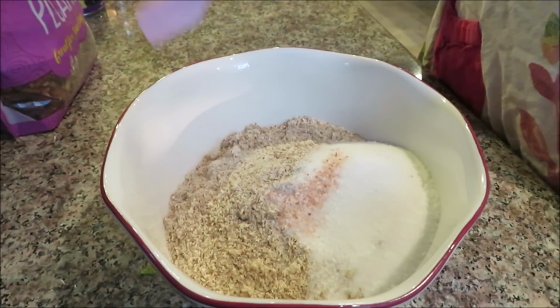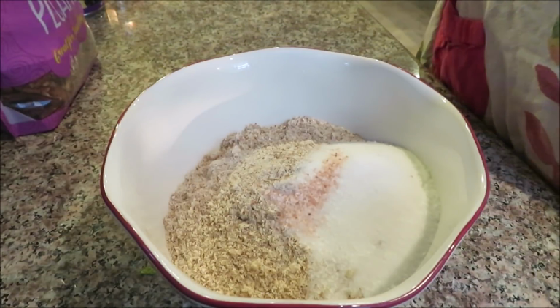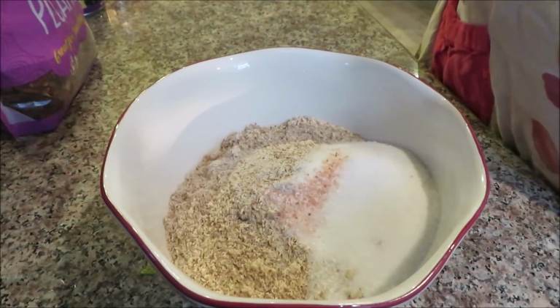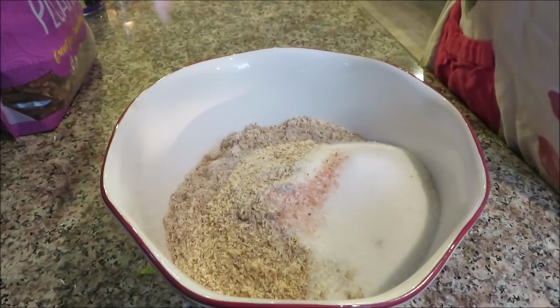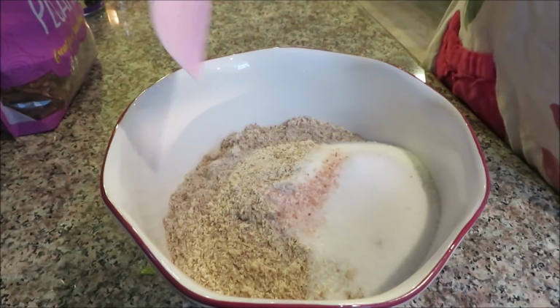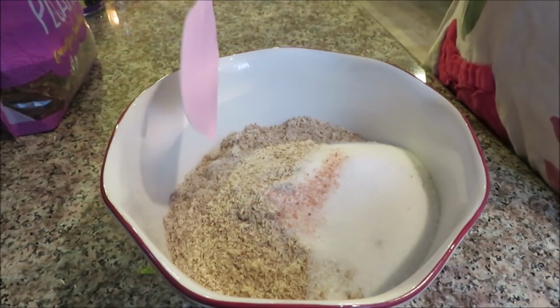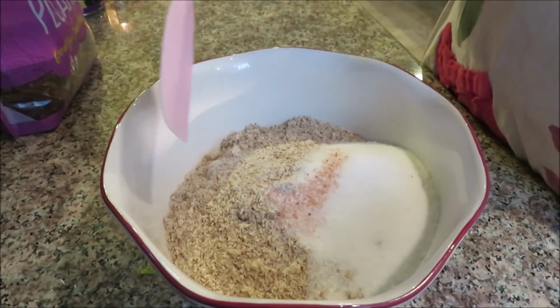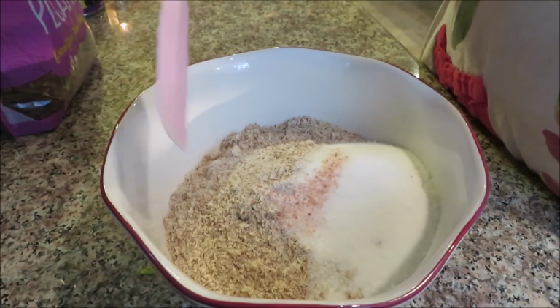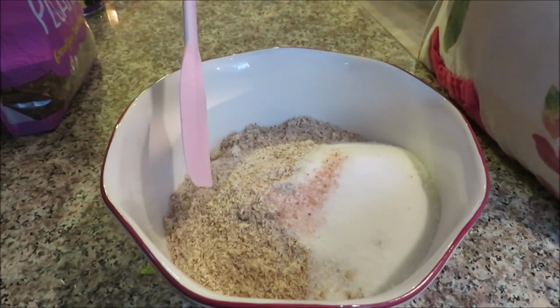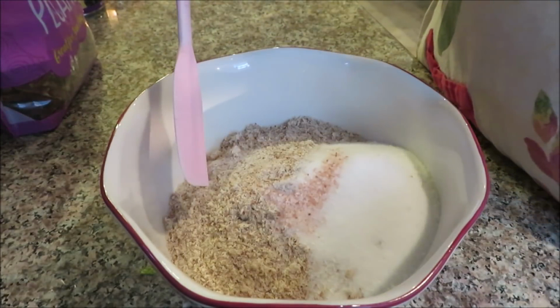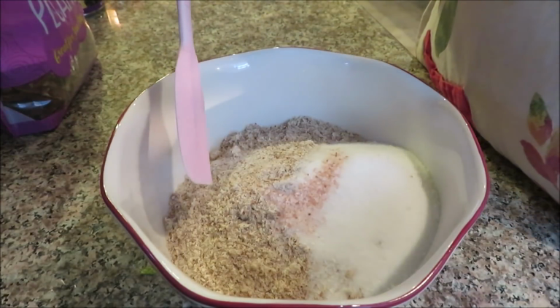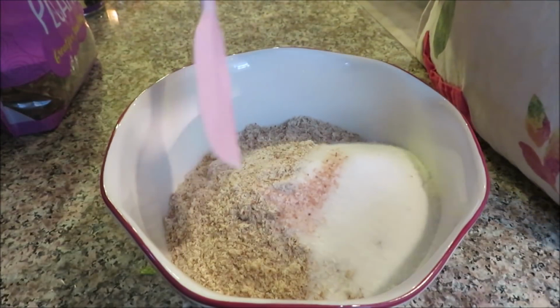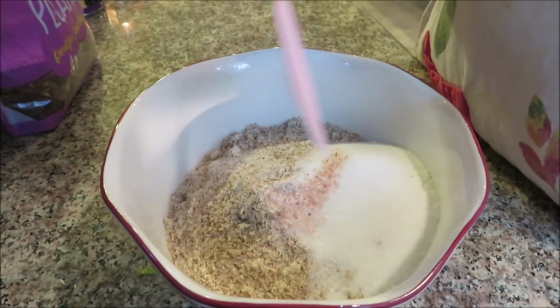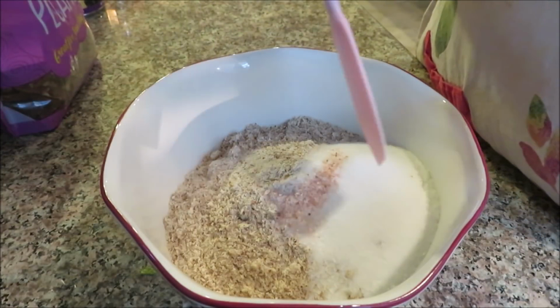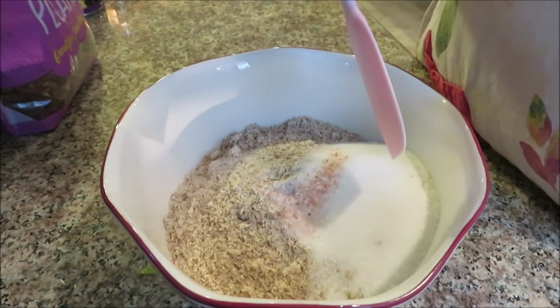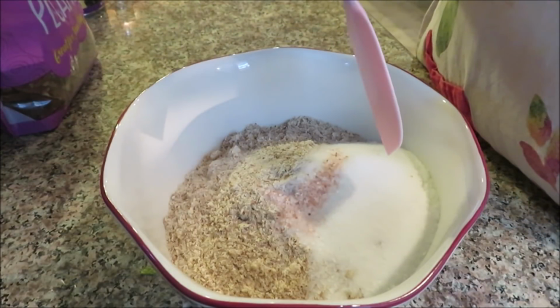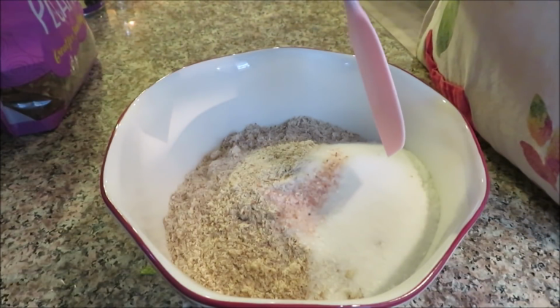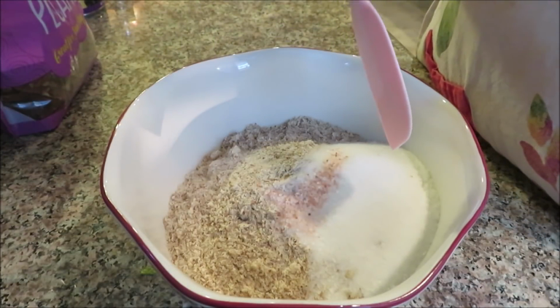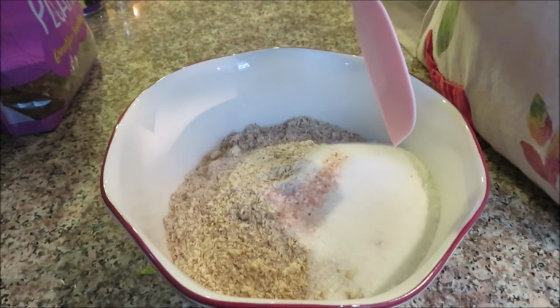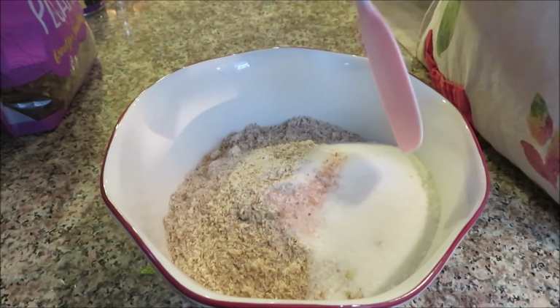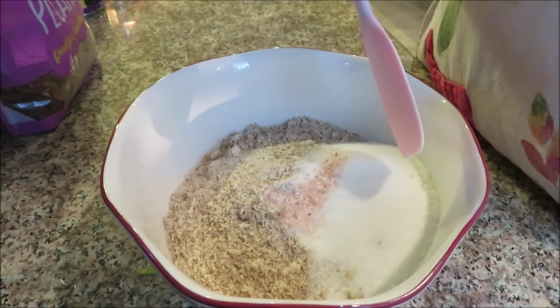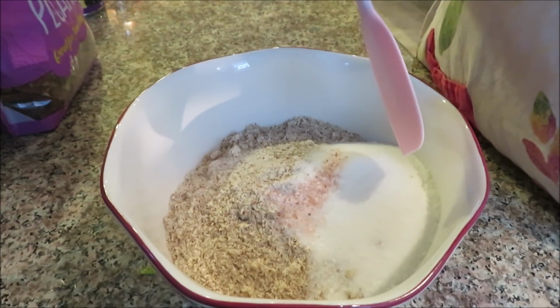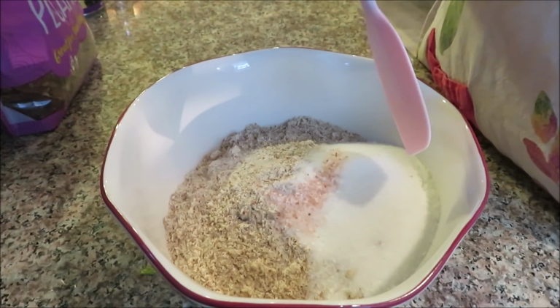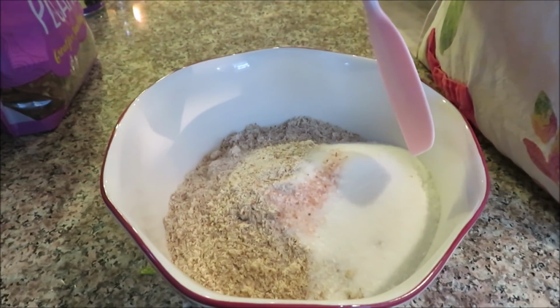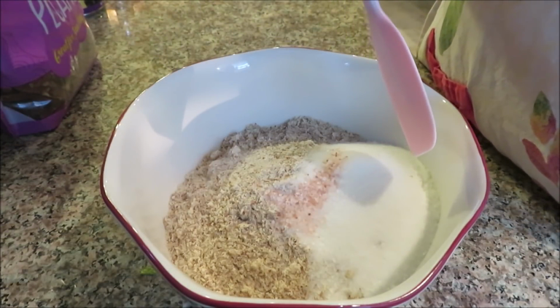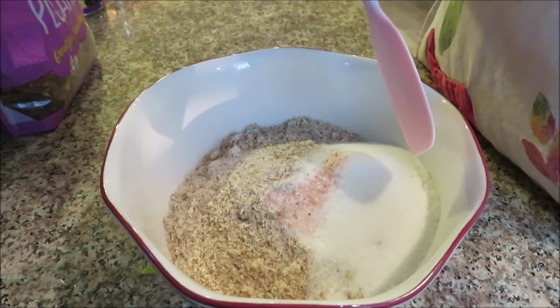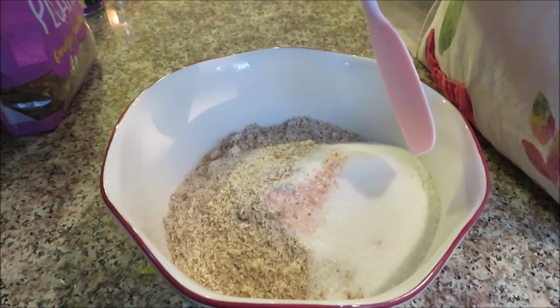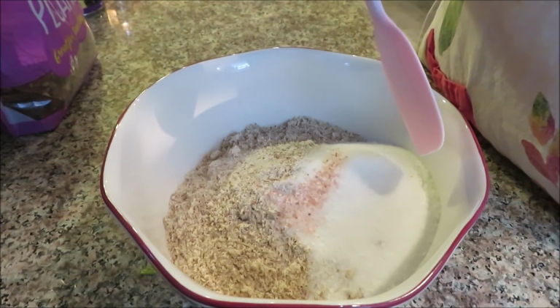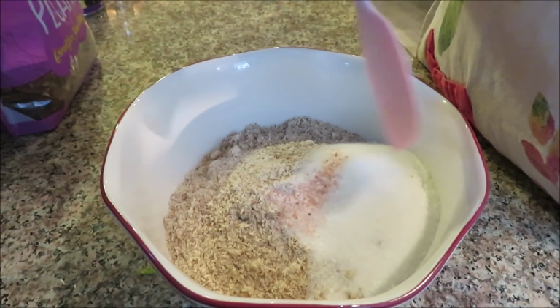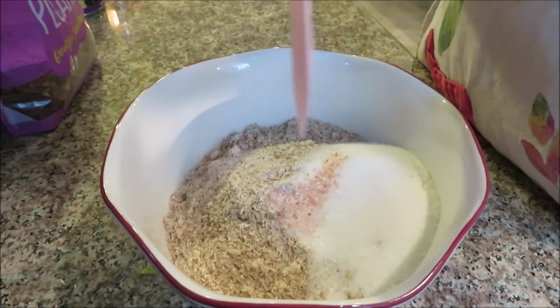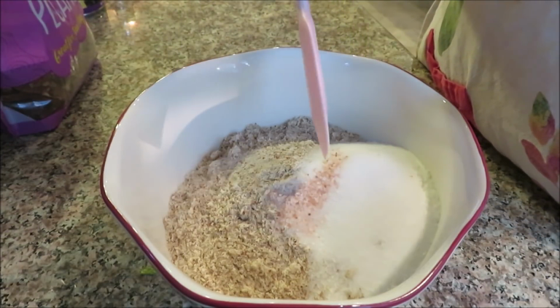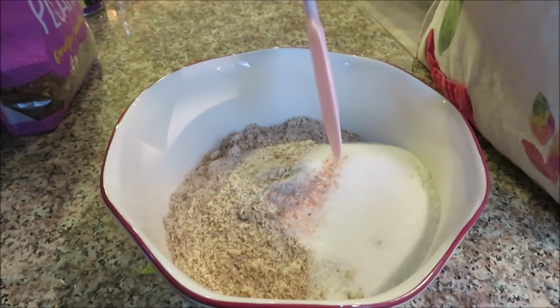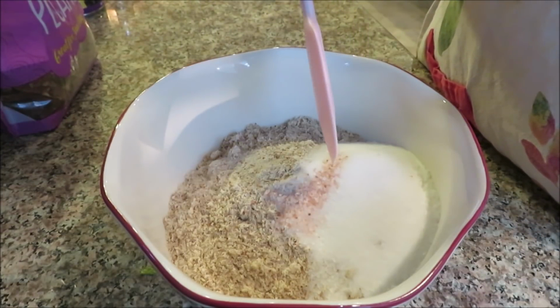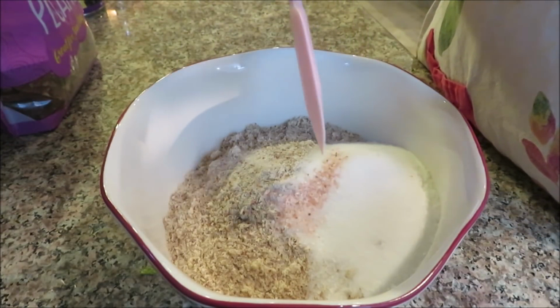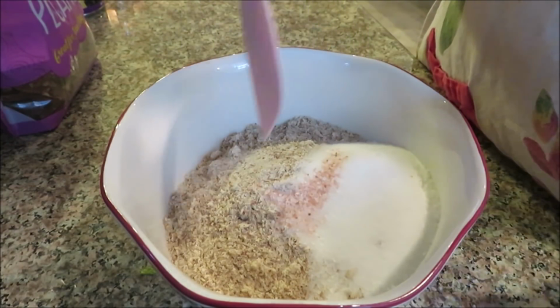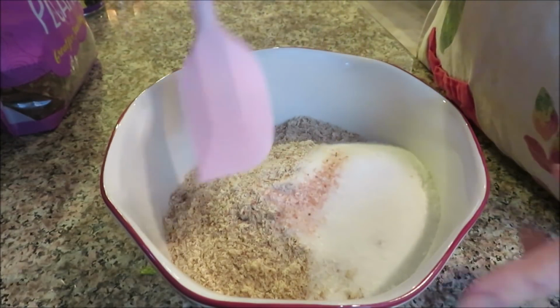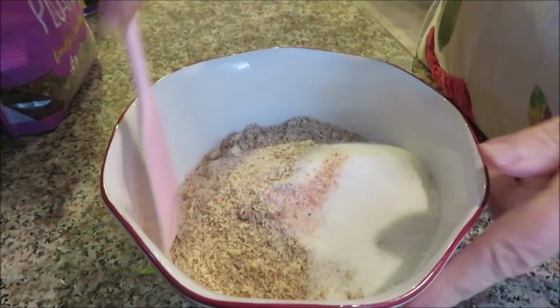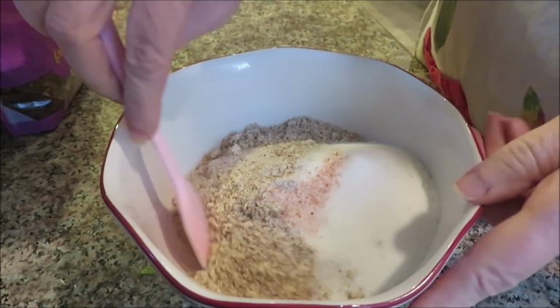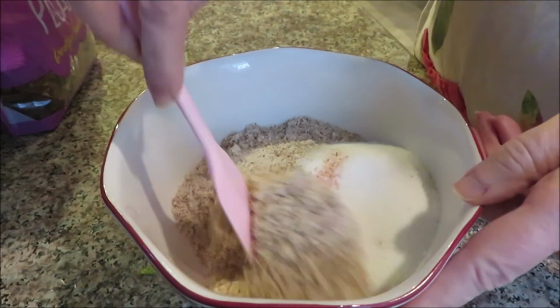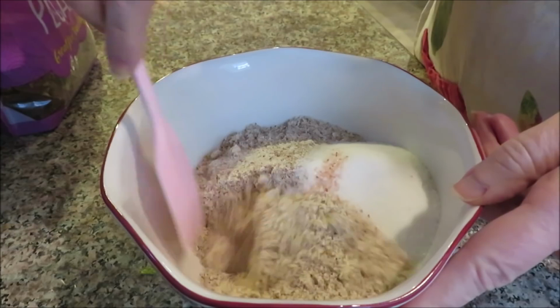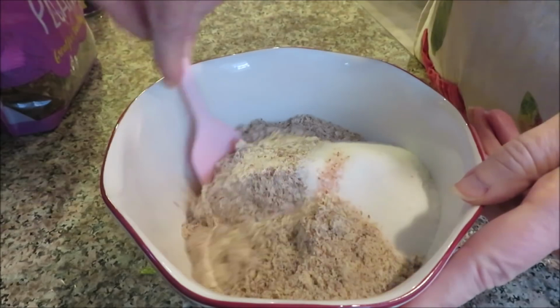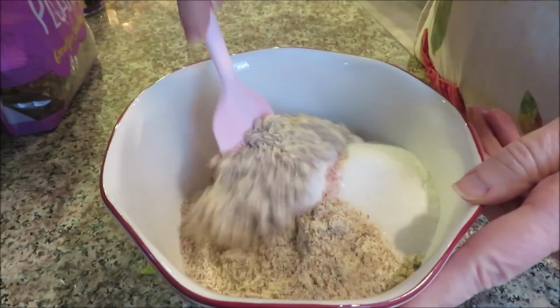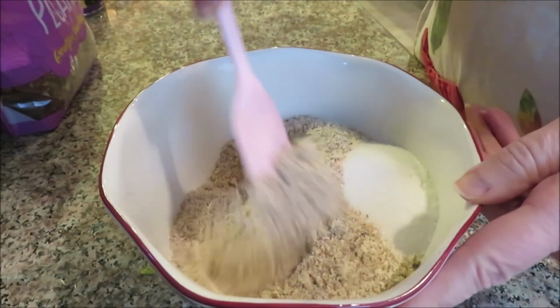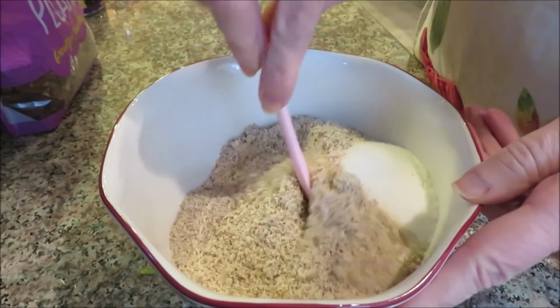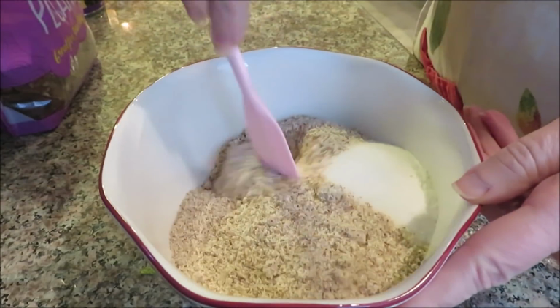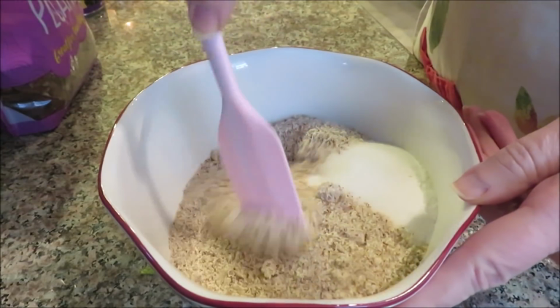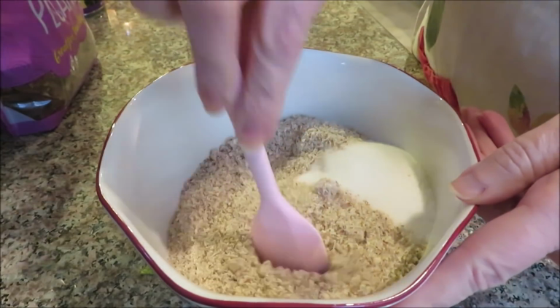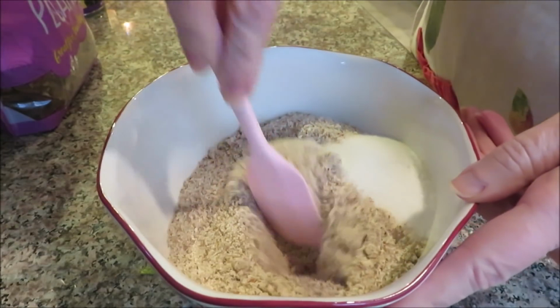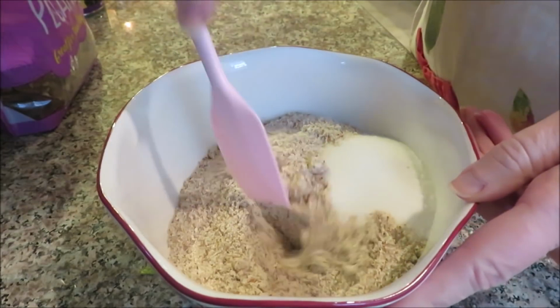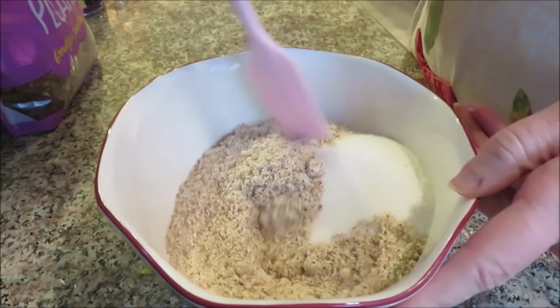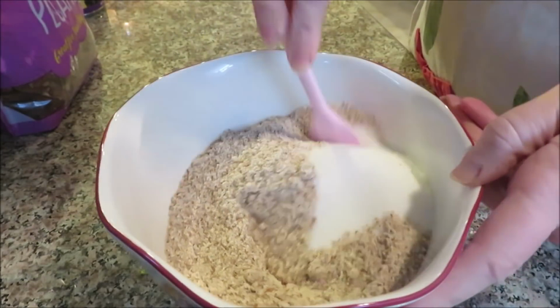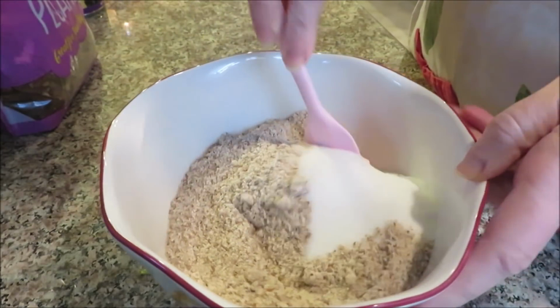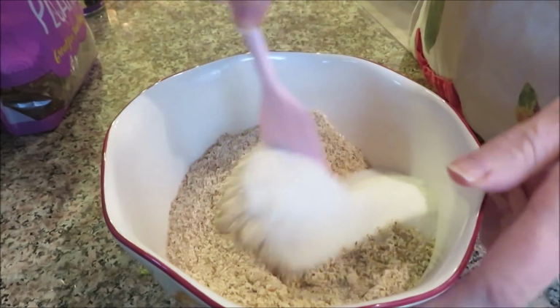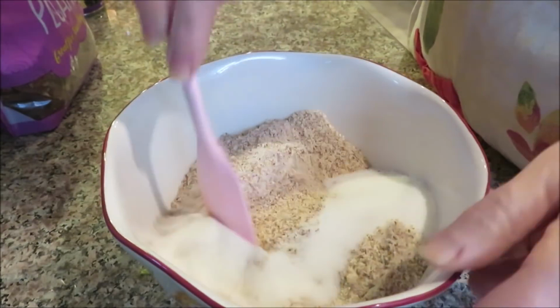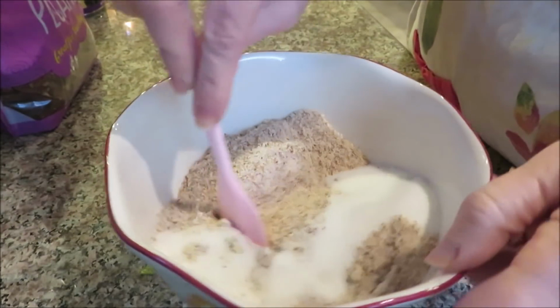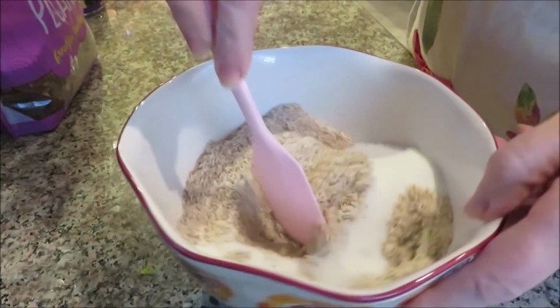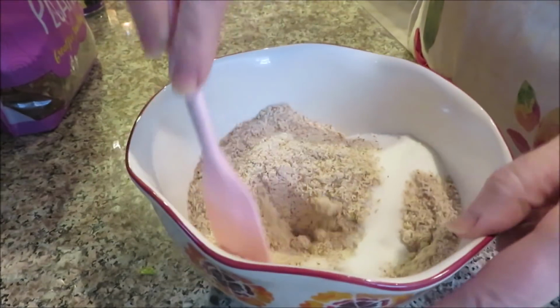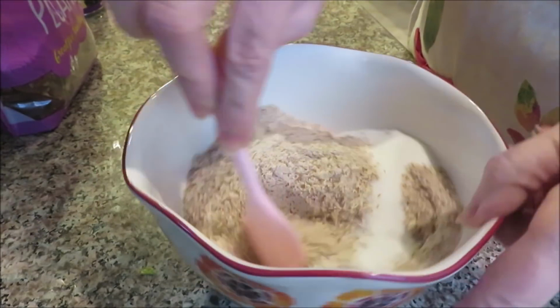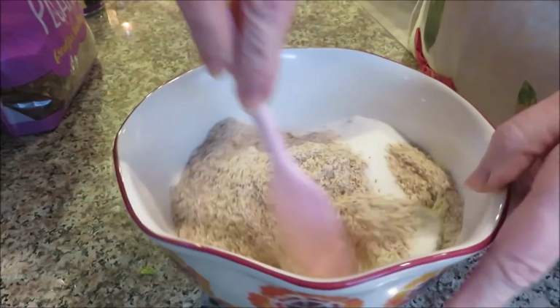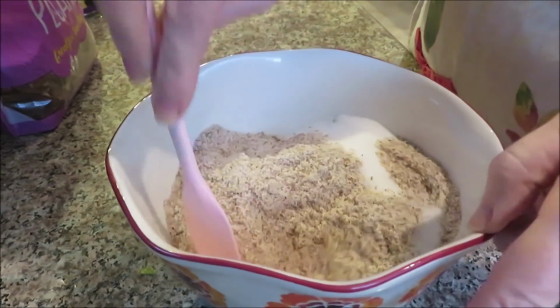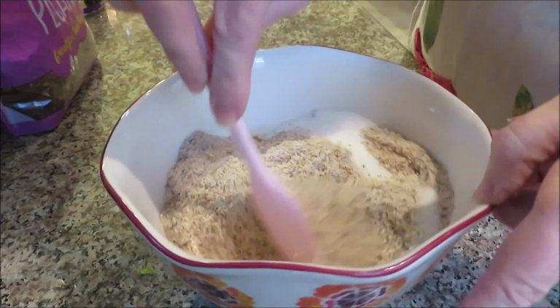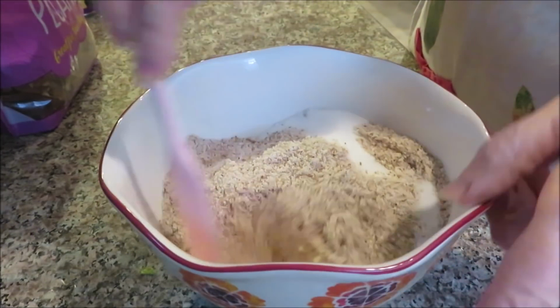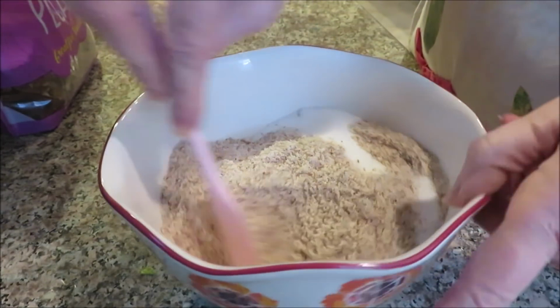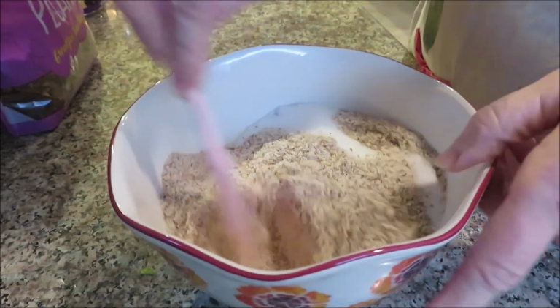In here I have the almond flour, my sweetener - I'm using Pure - and salt. I'm going to mix this together and then add the melted butter.